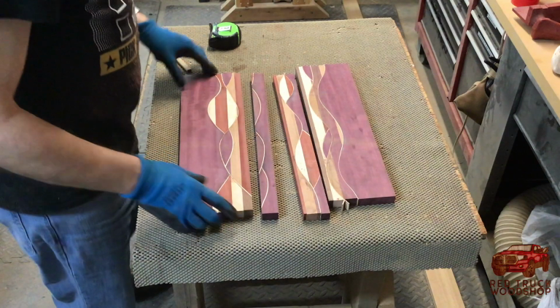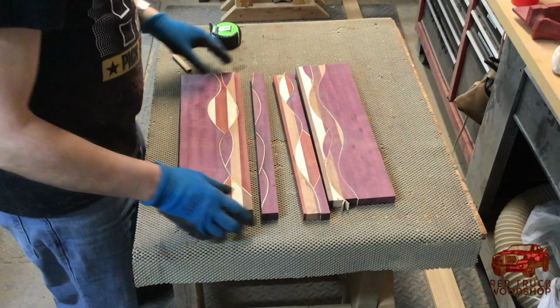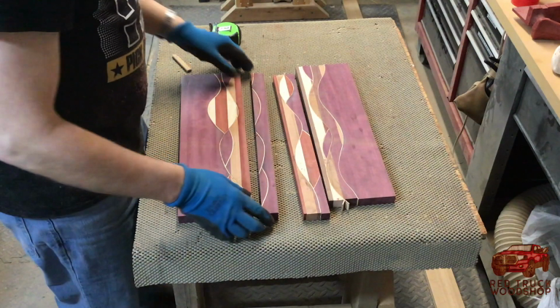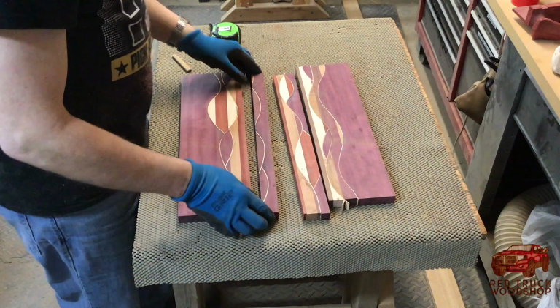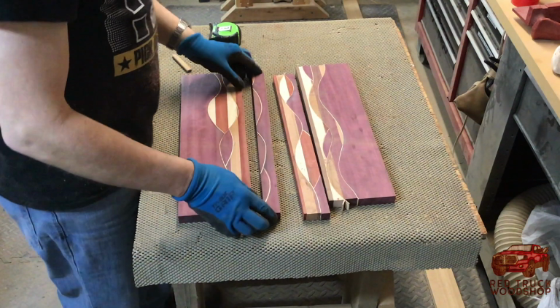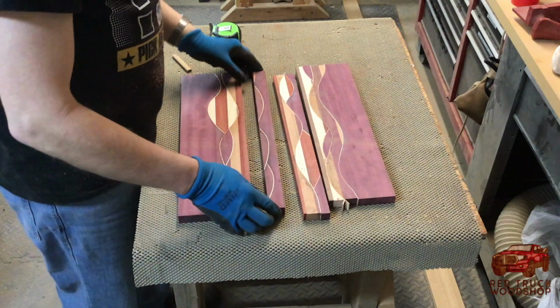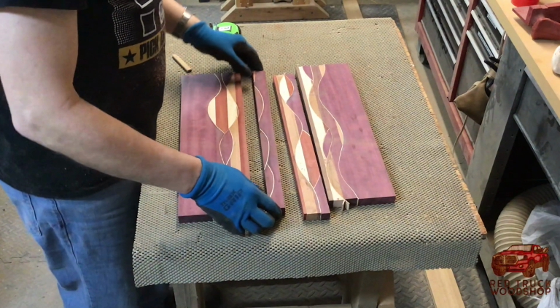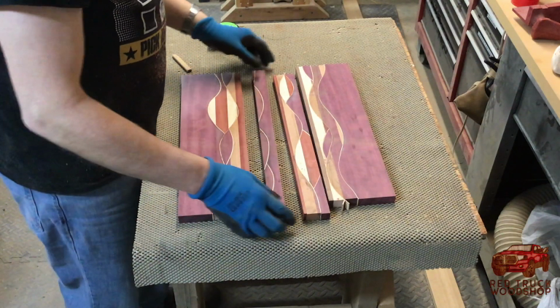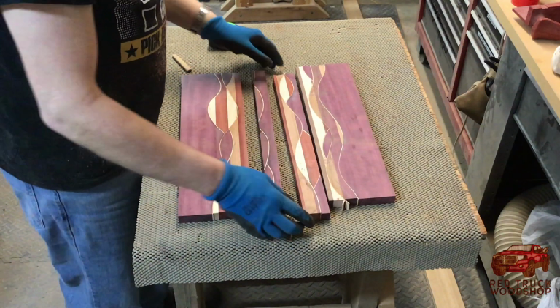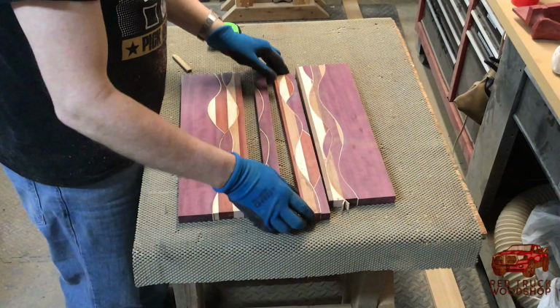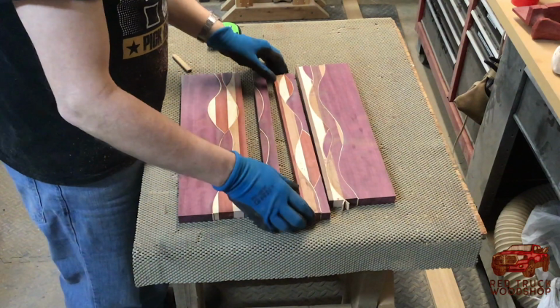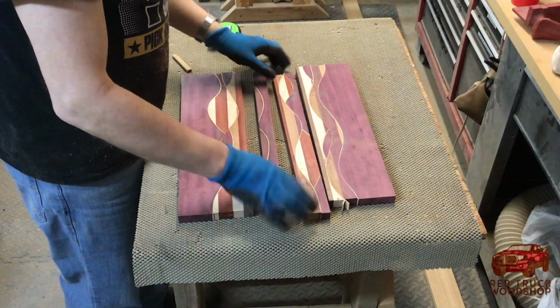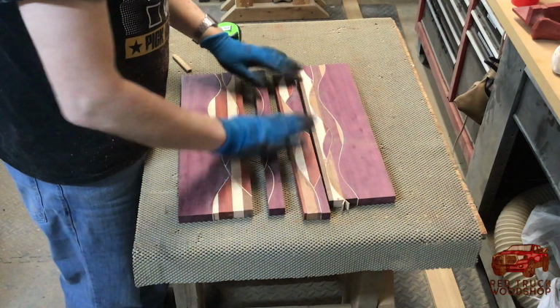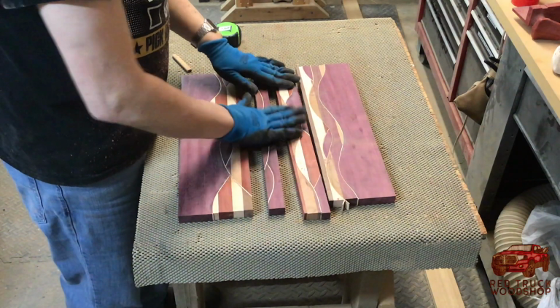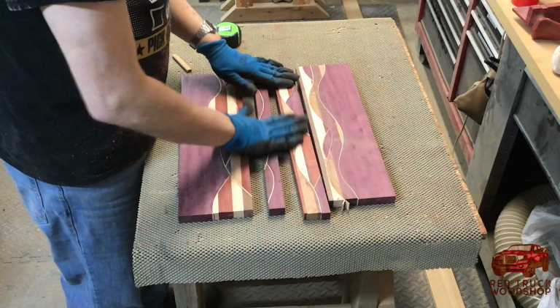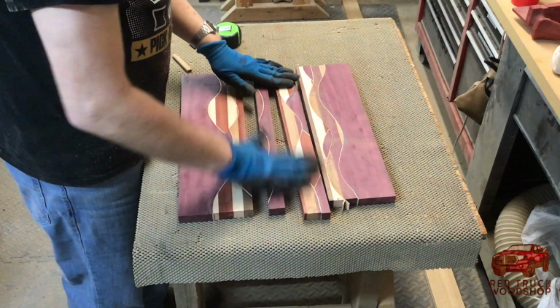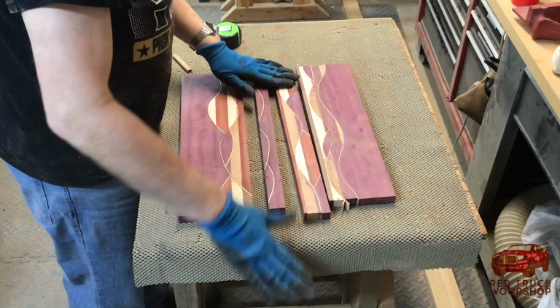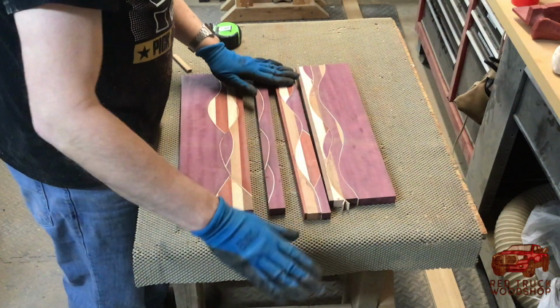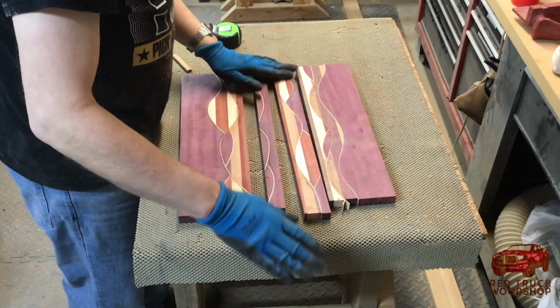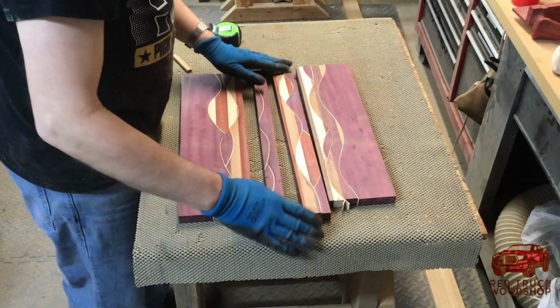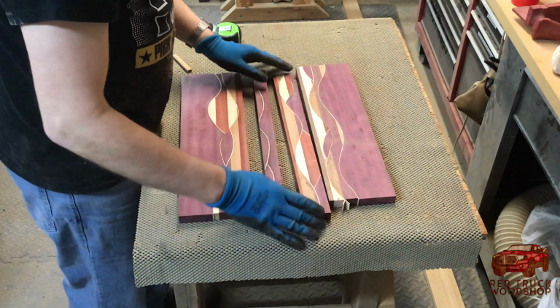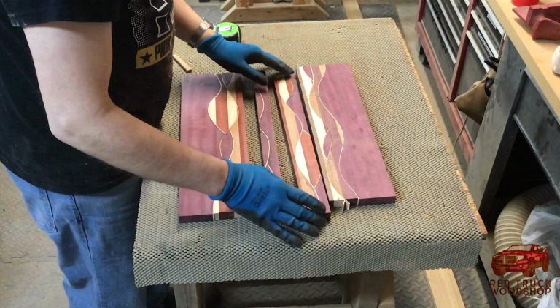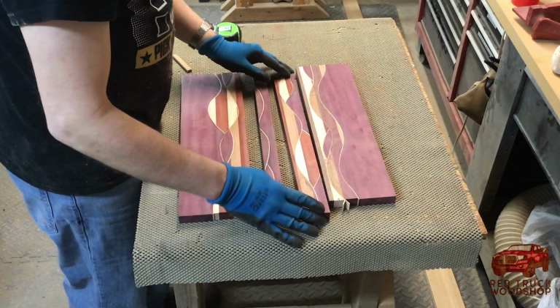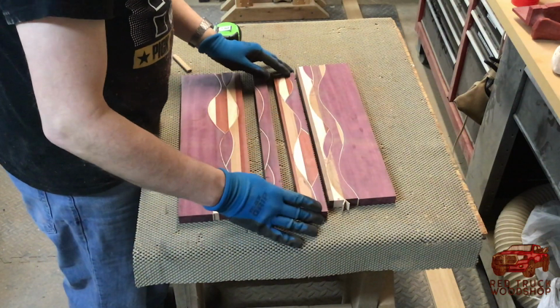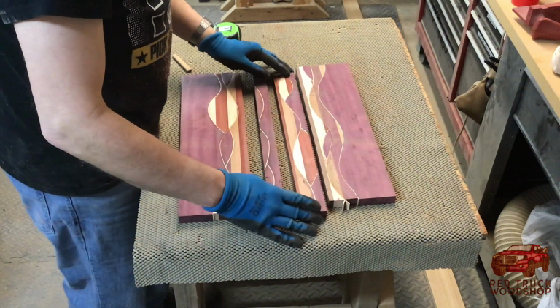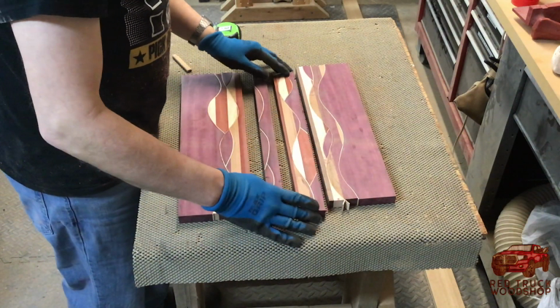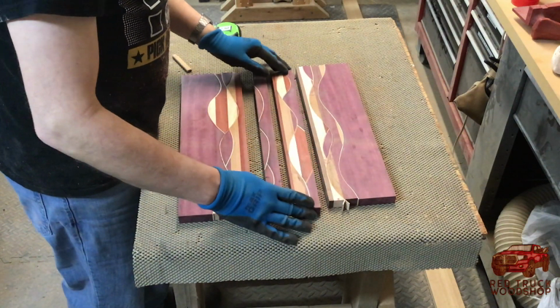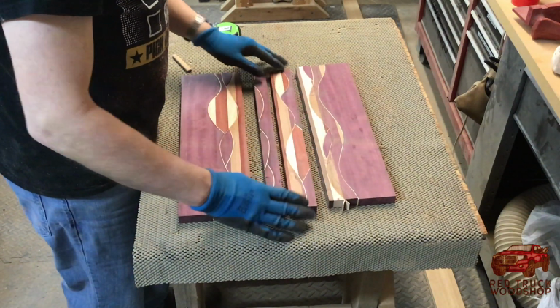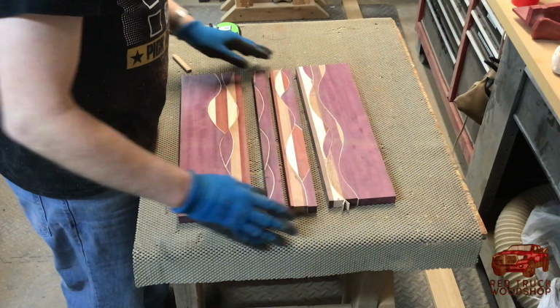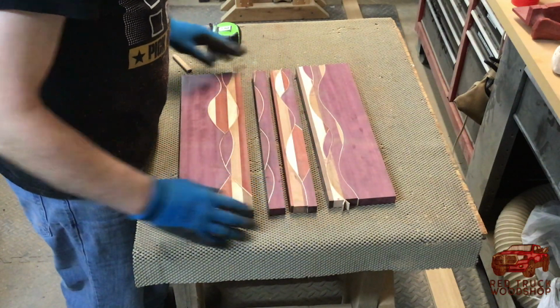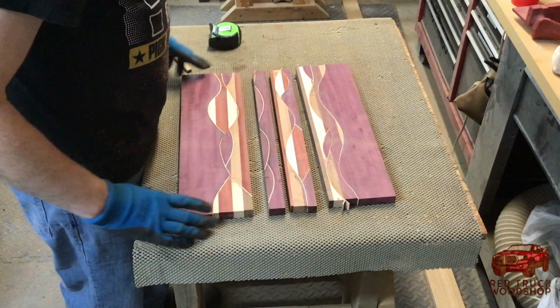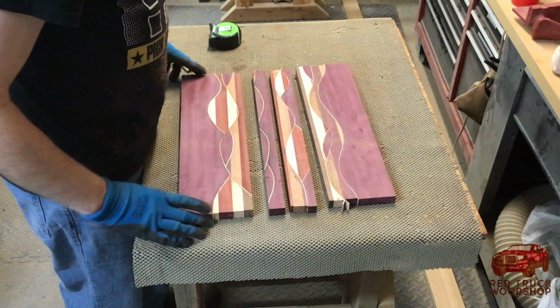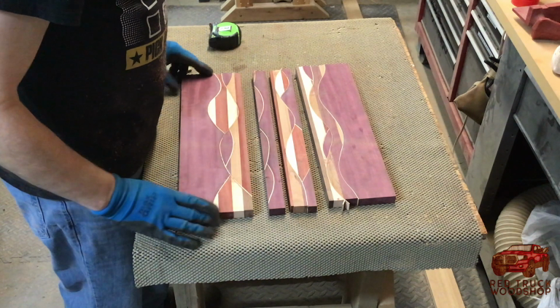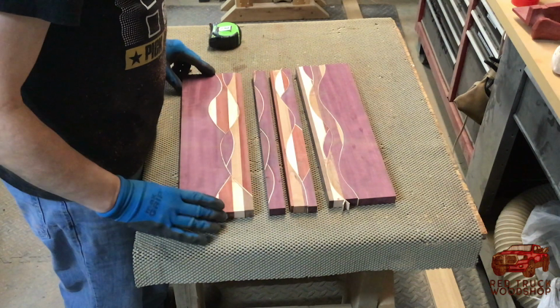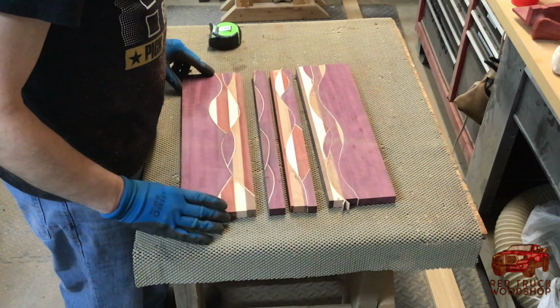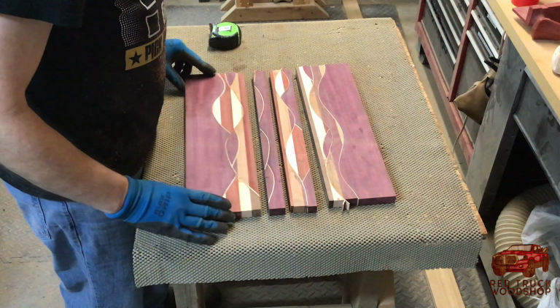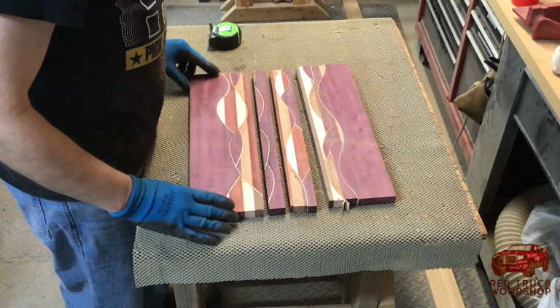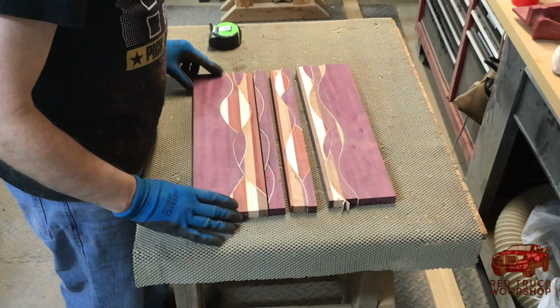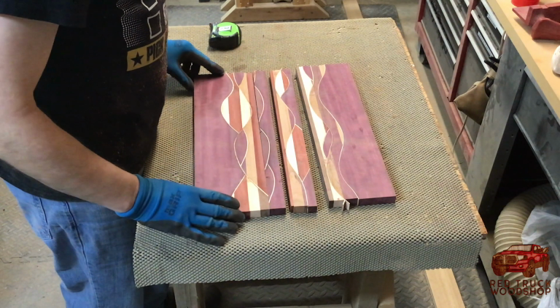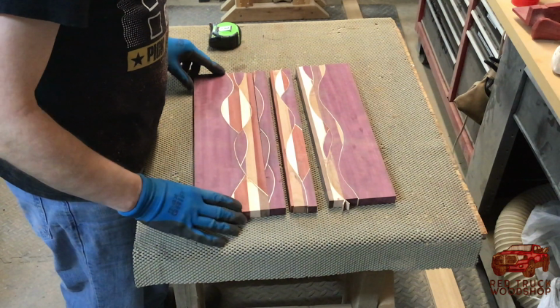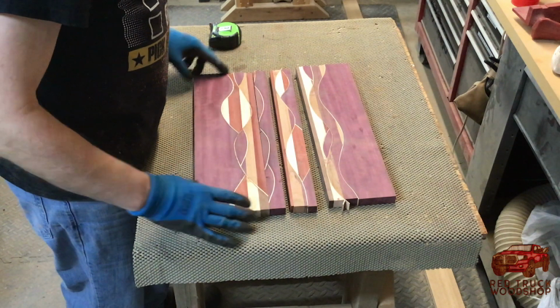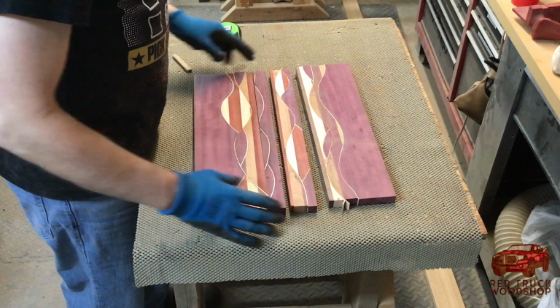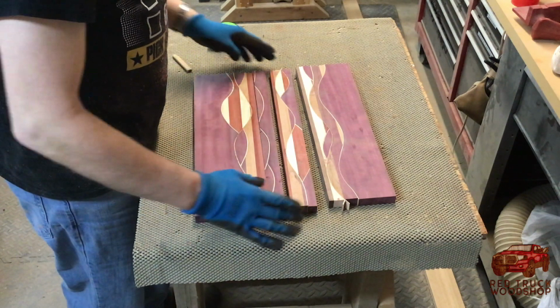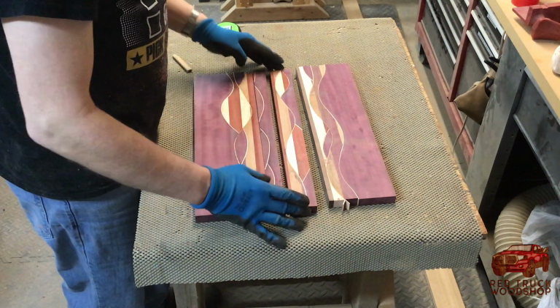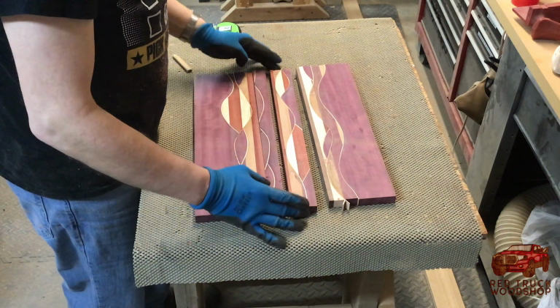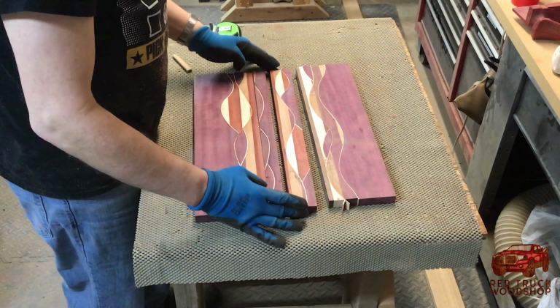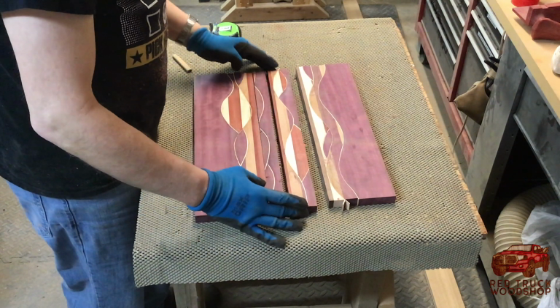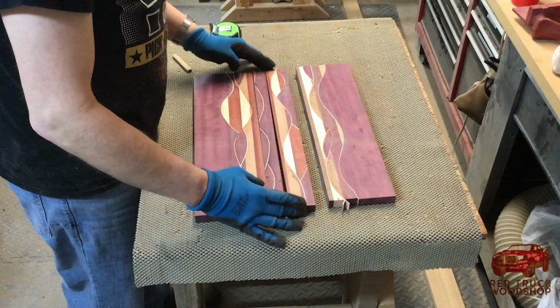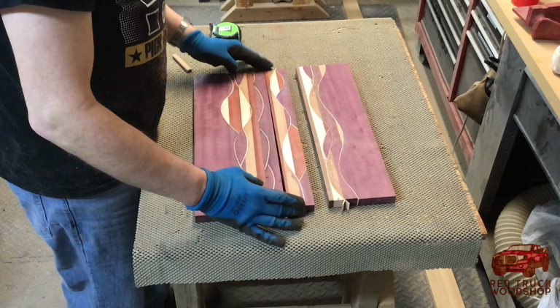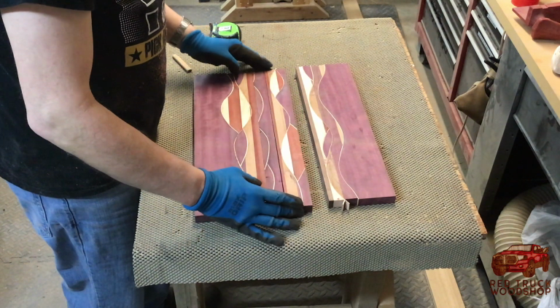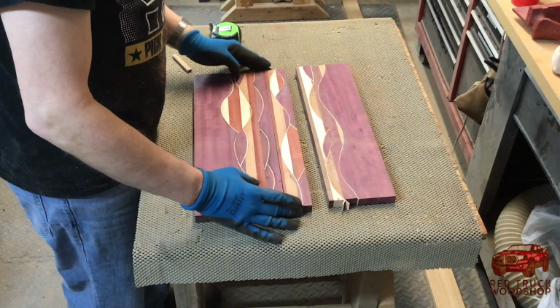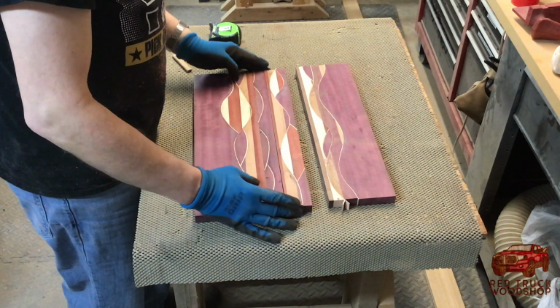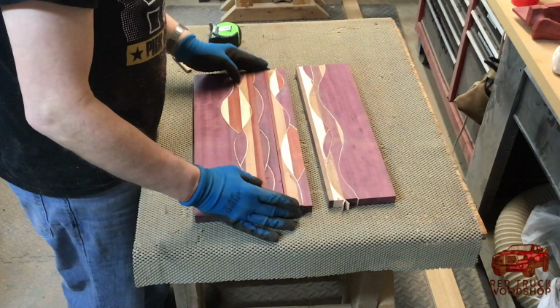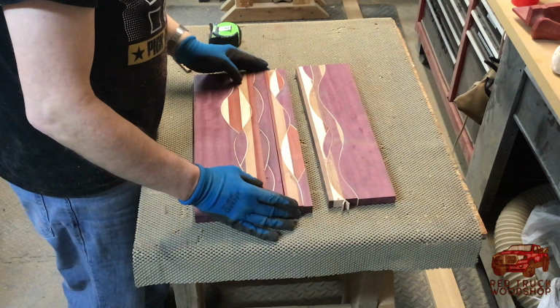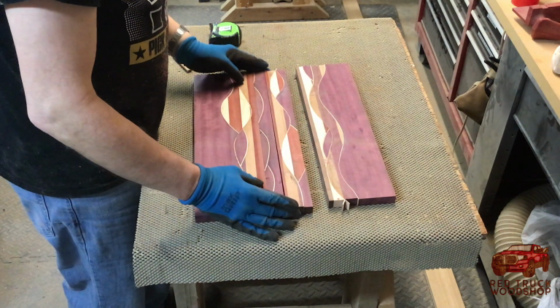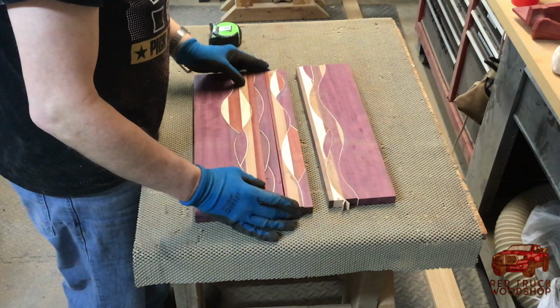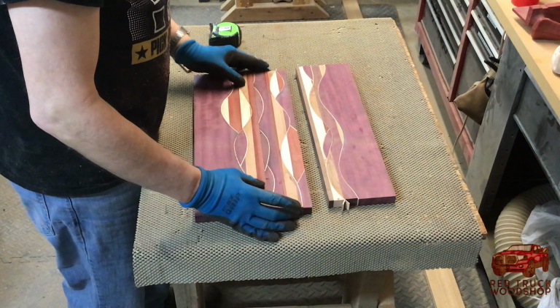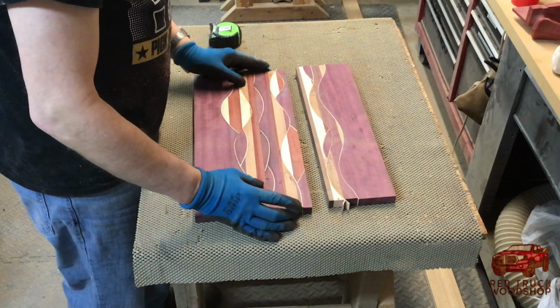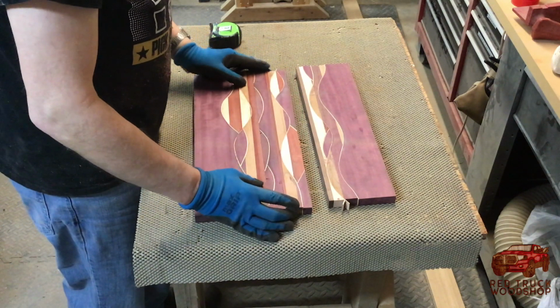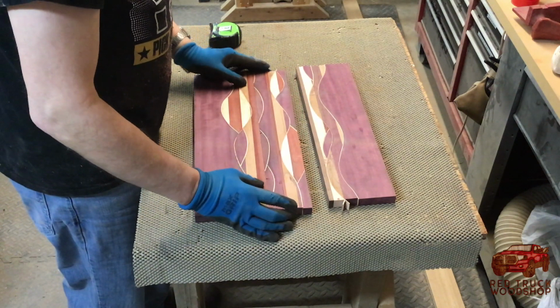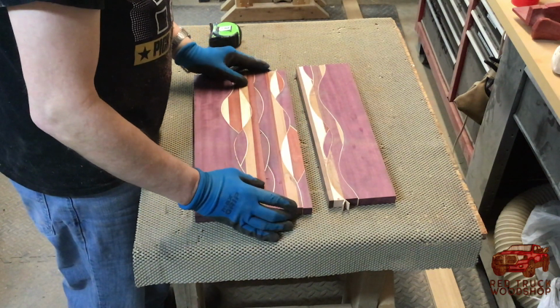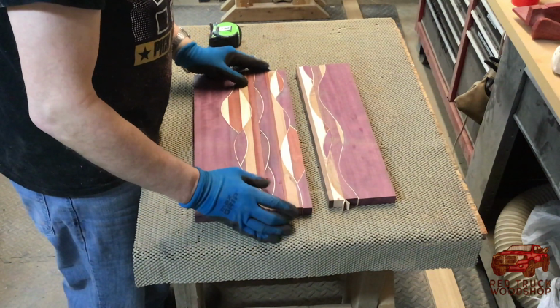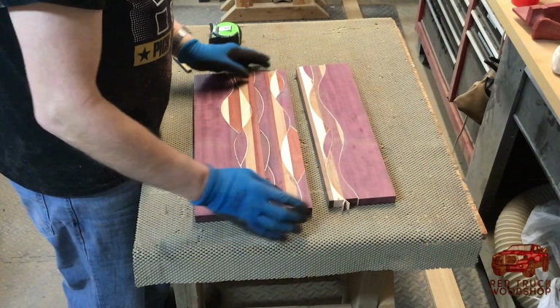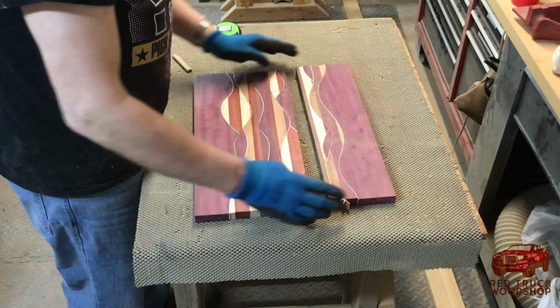Here I'm just looking at all the pieces and seeing how they fit, trying to decide which one I want to go where.